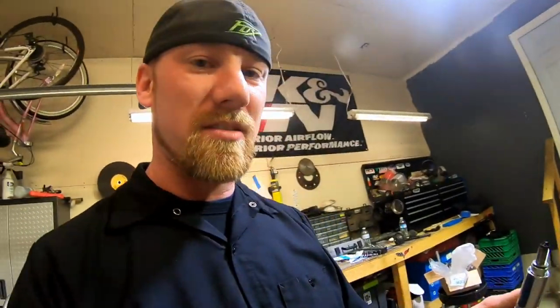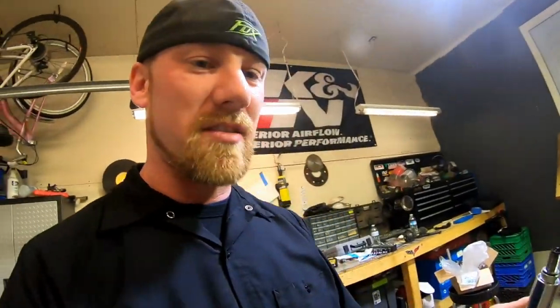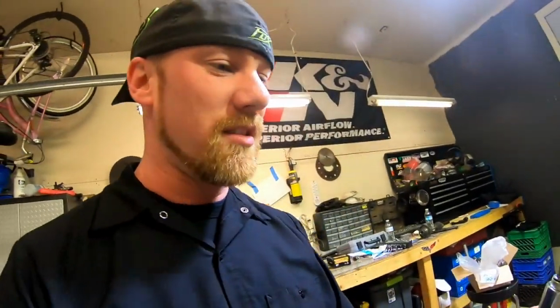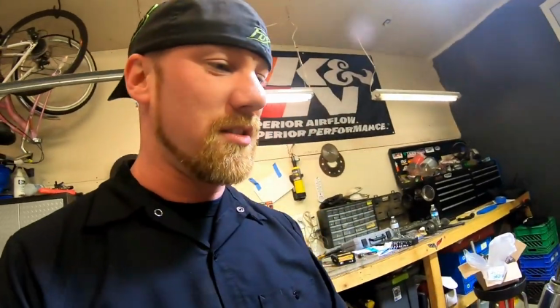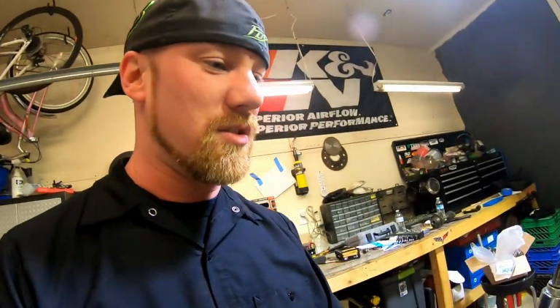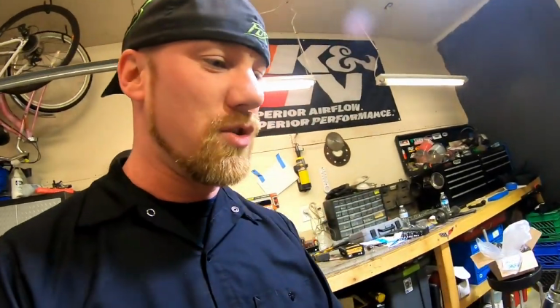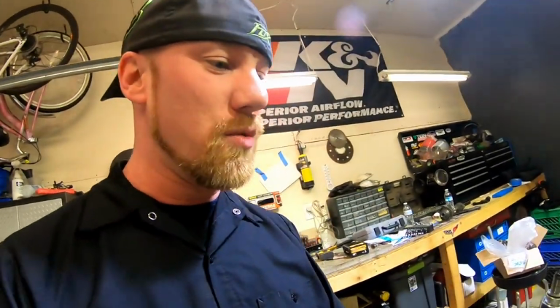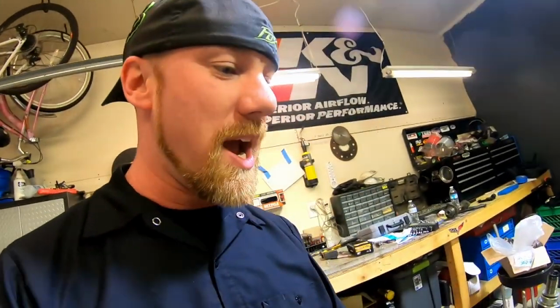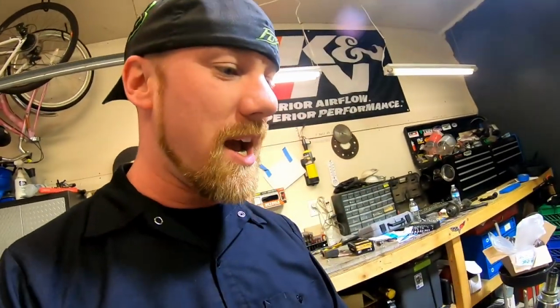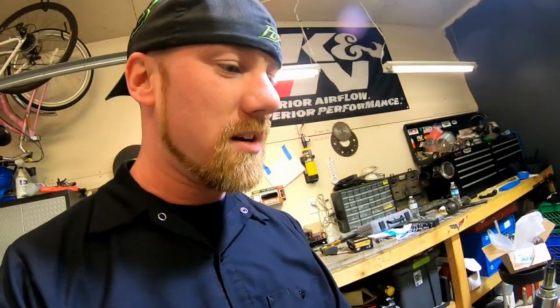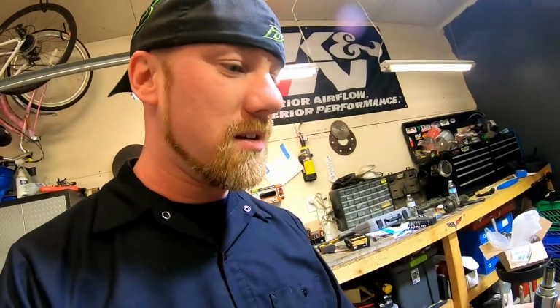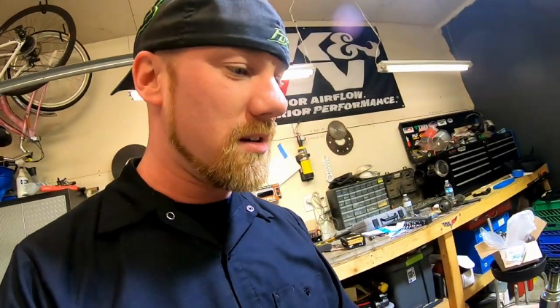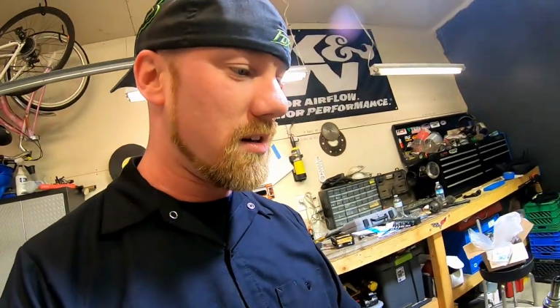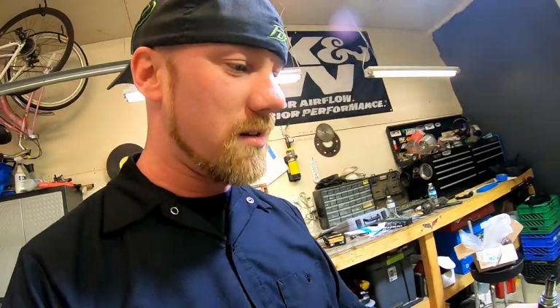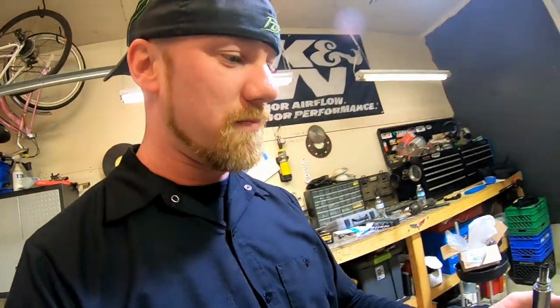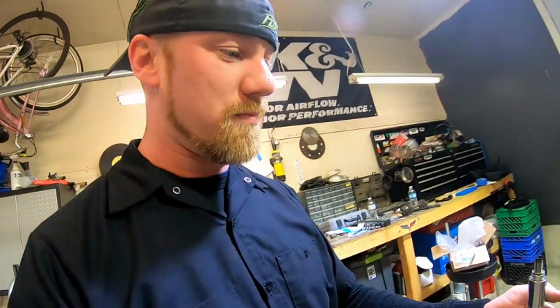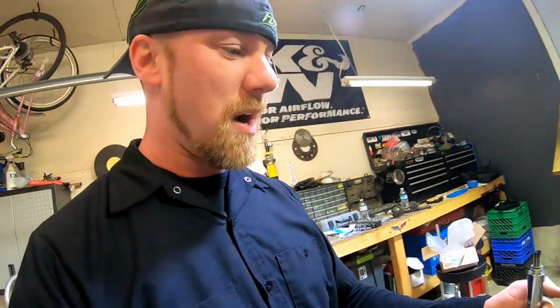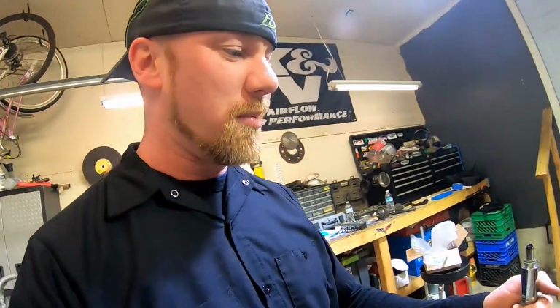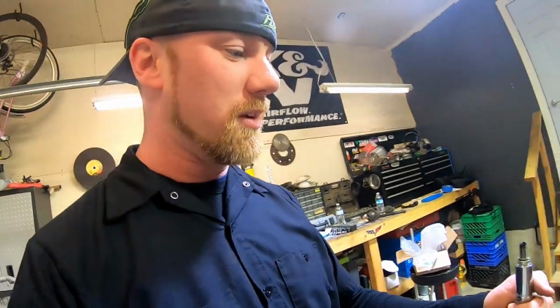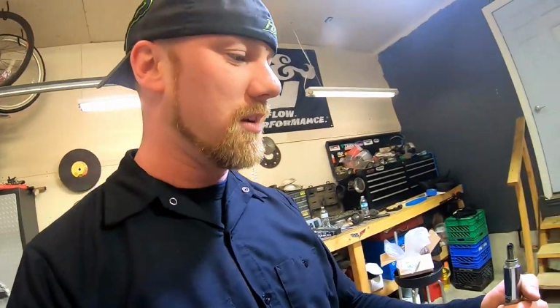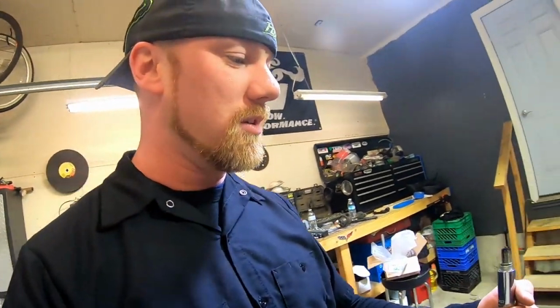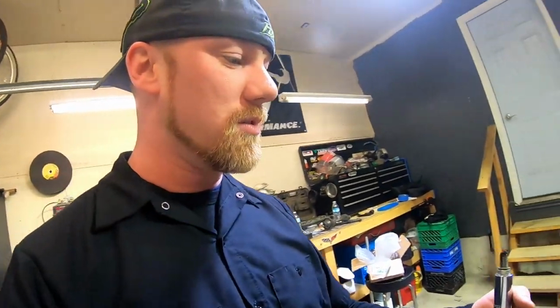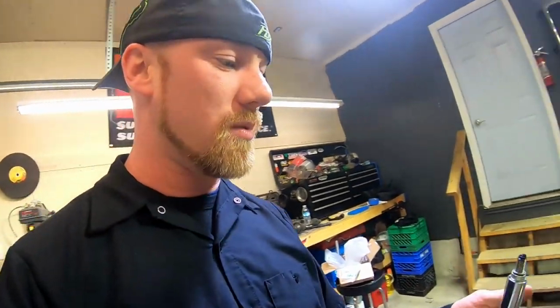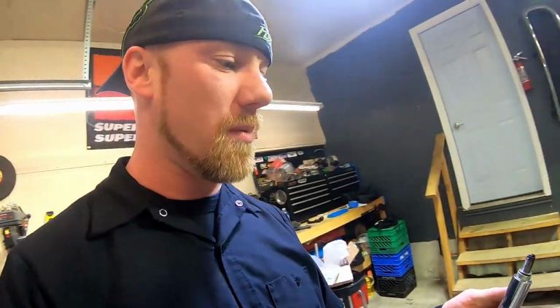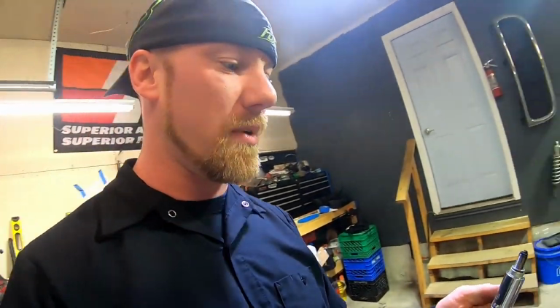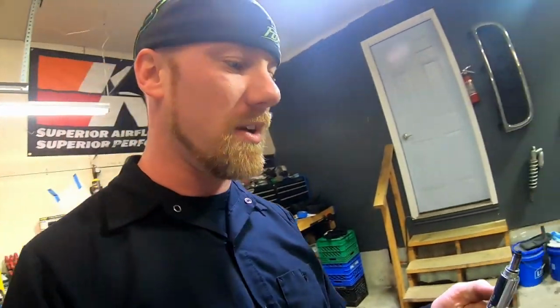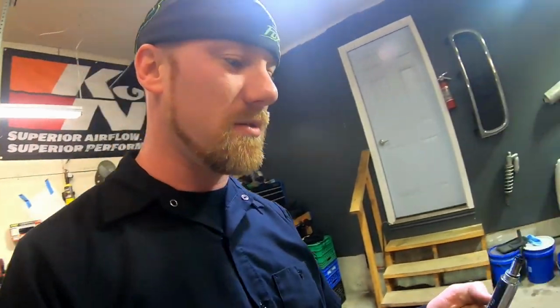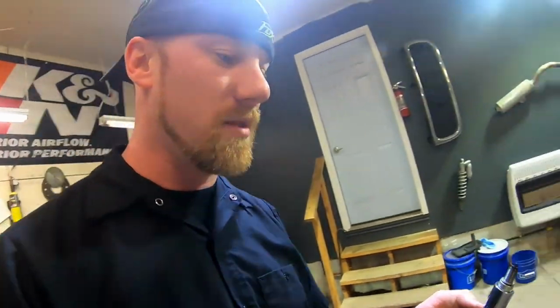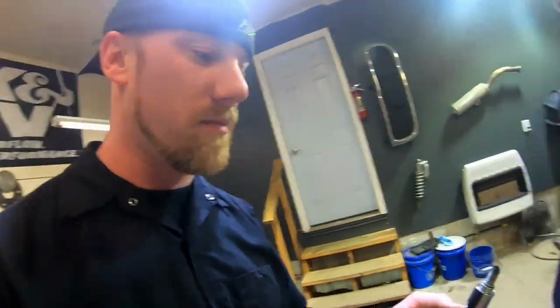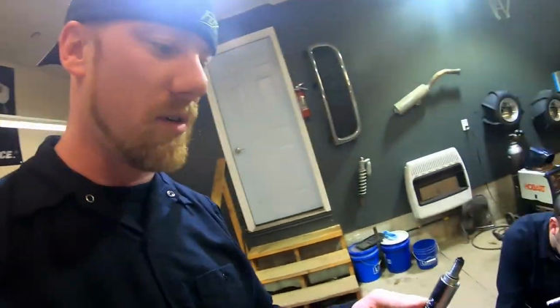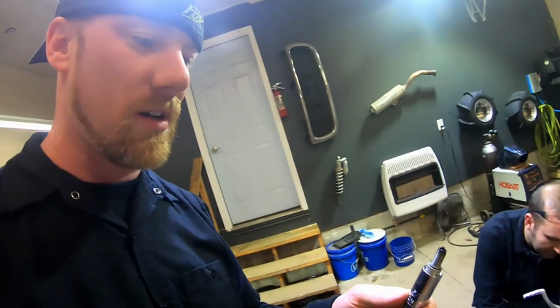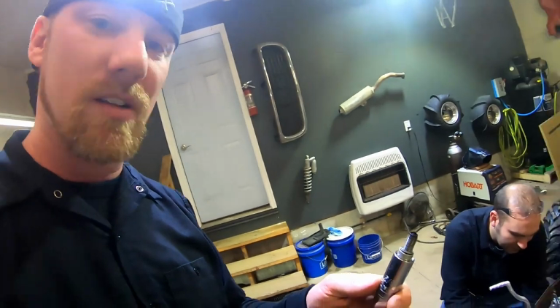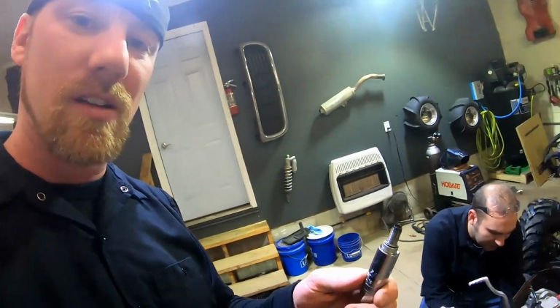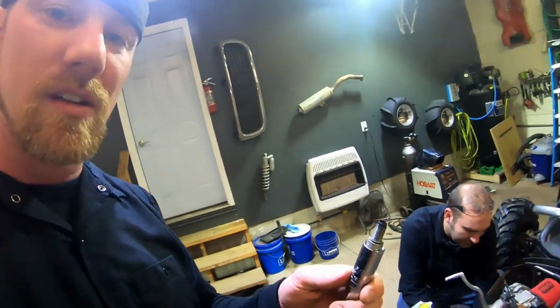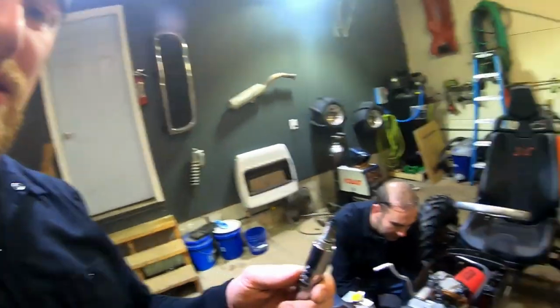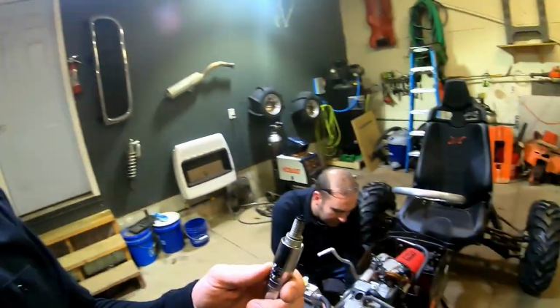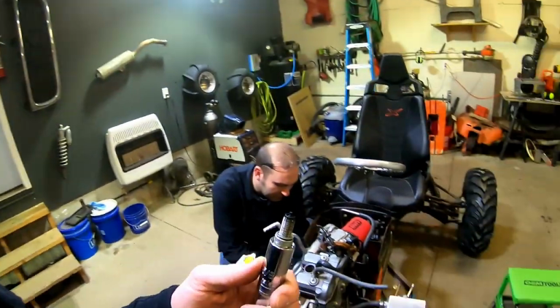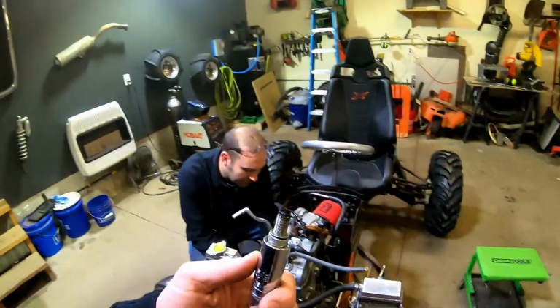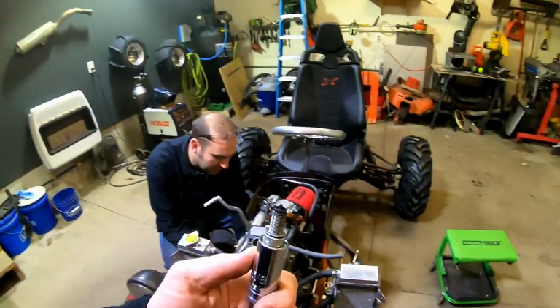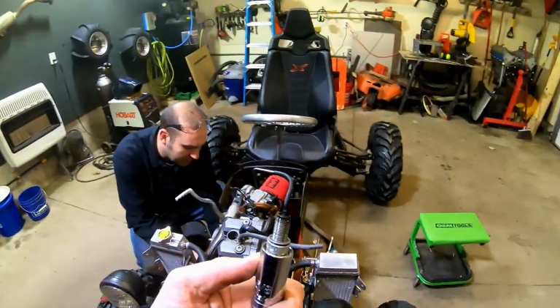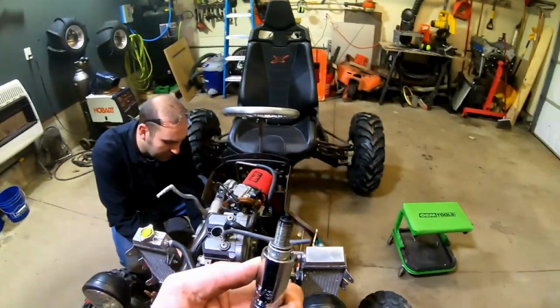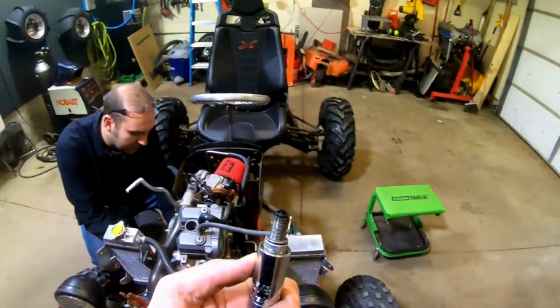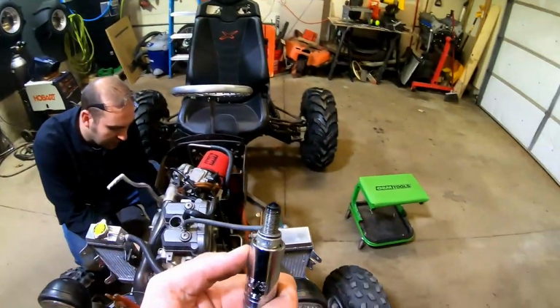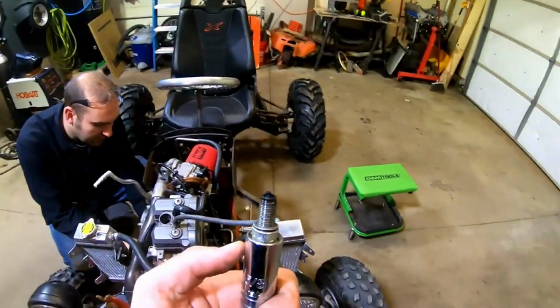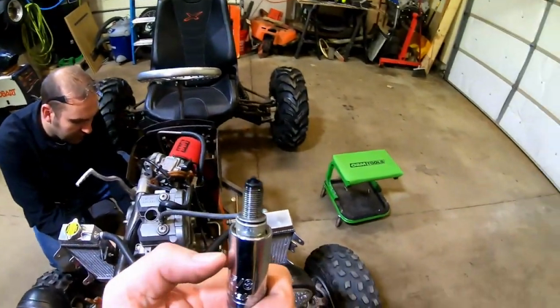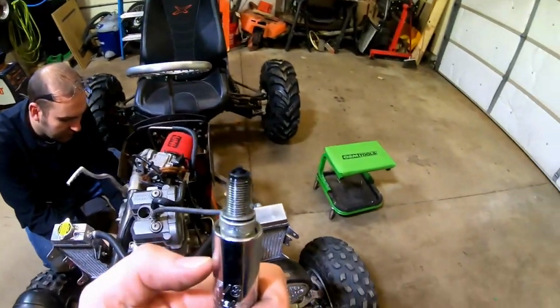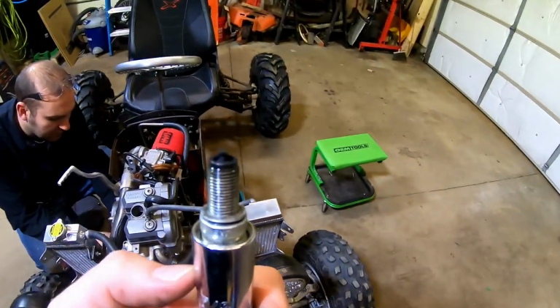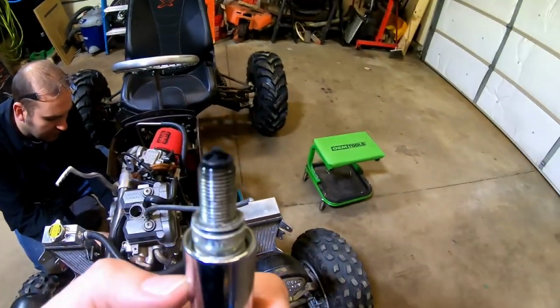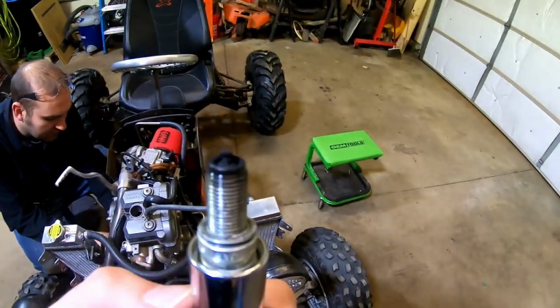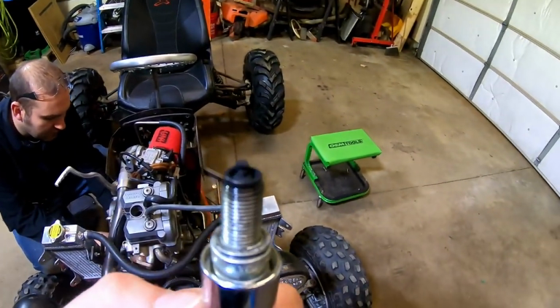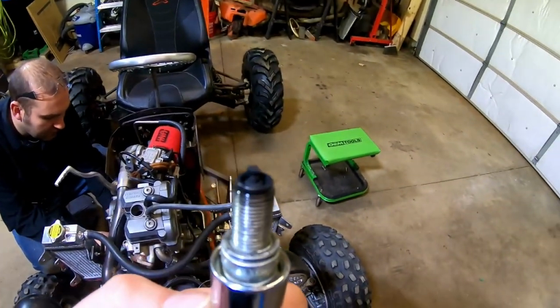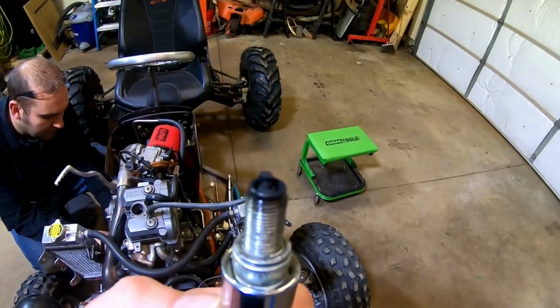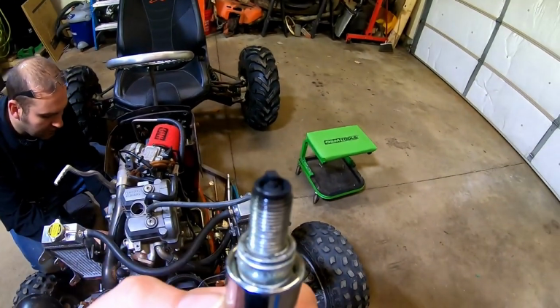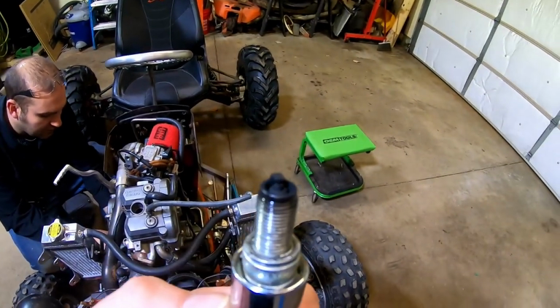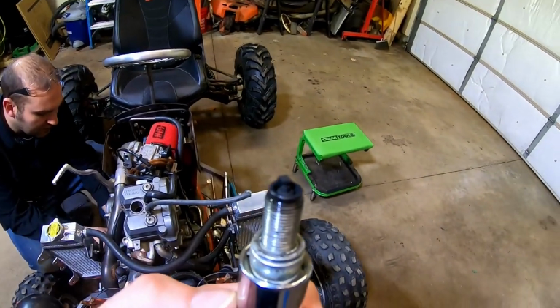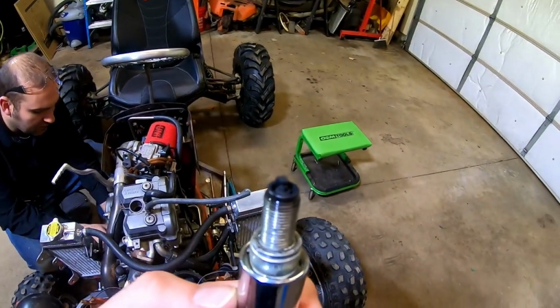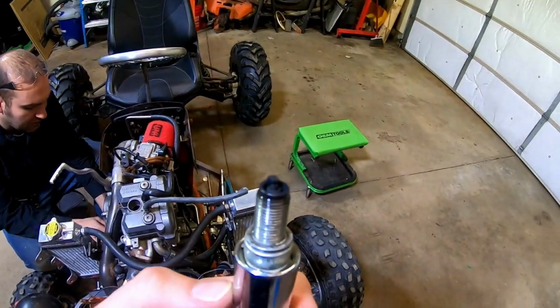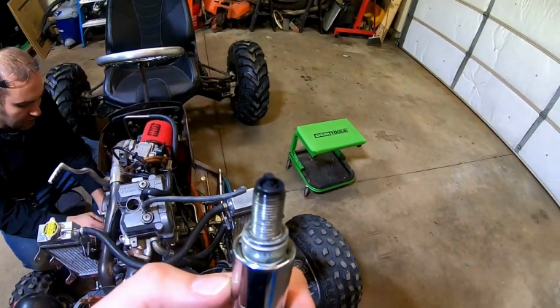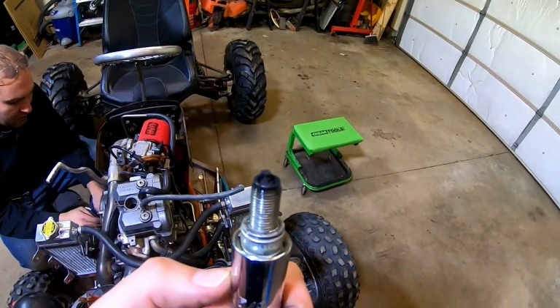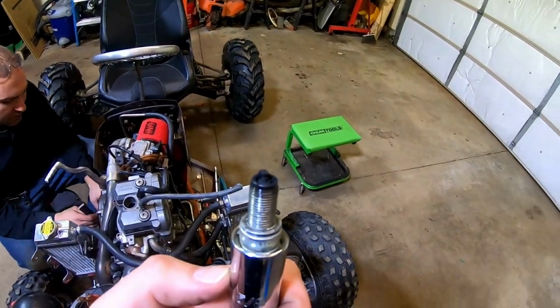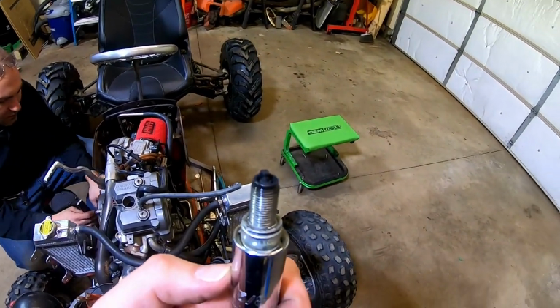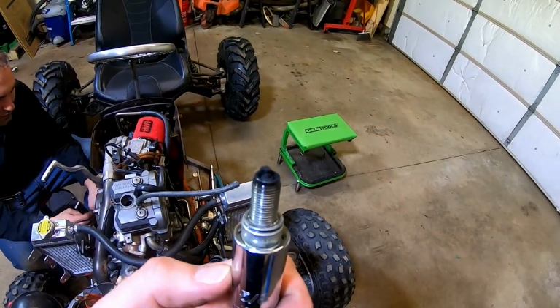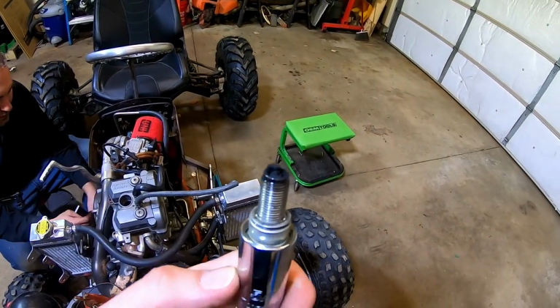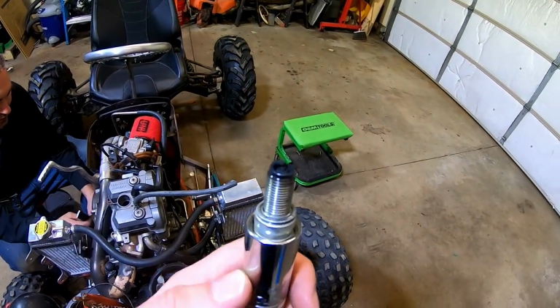The spark plug doesn't look too bad, but it's a little dark — probably could use a replacement.